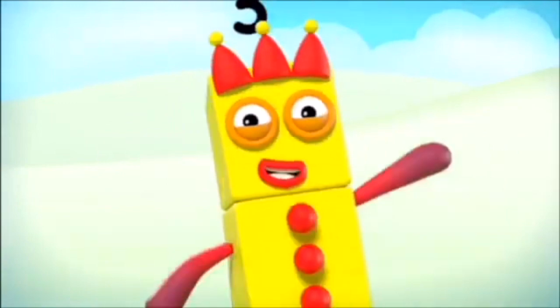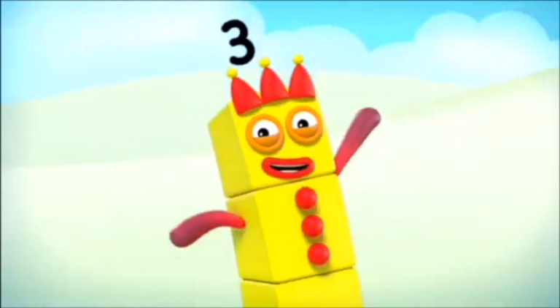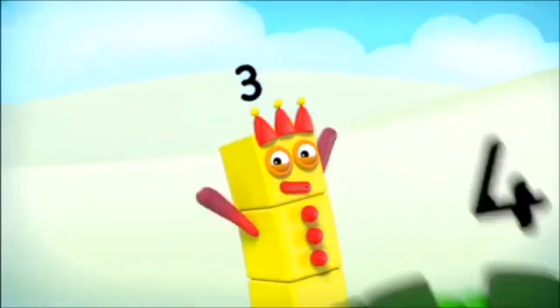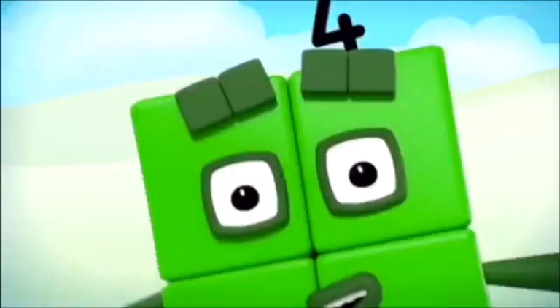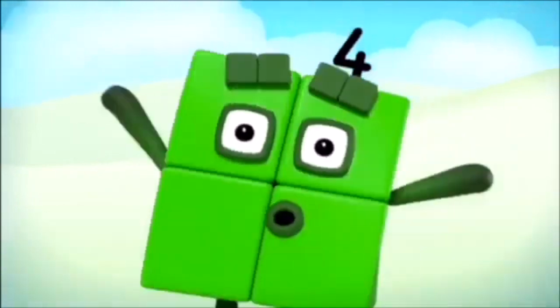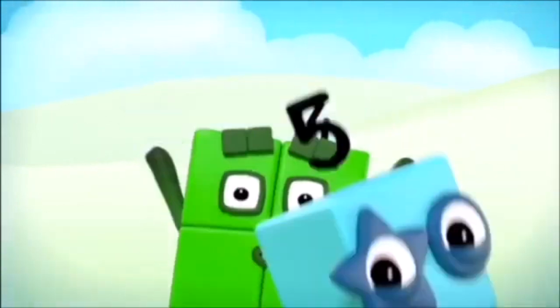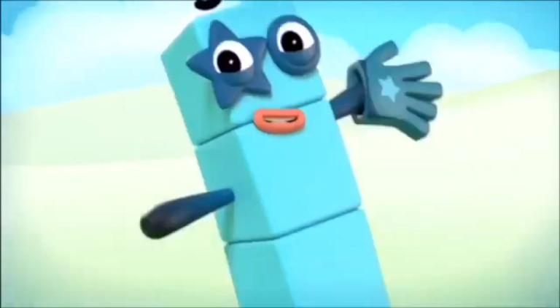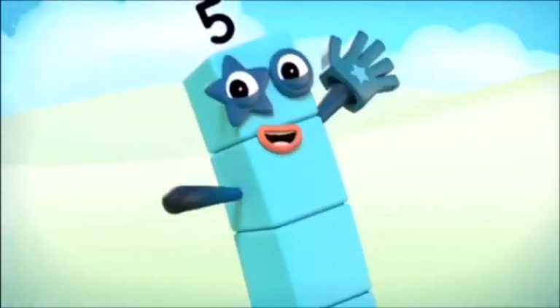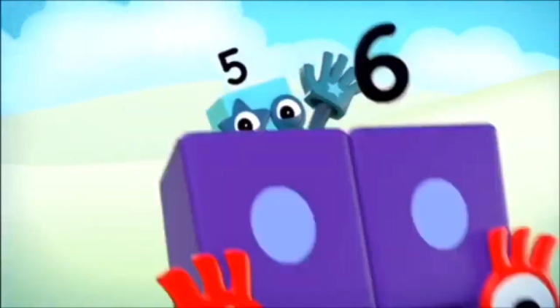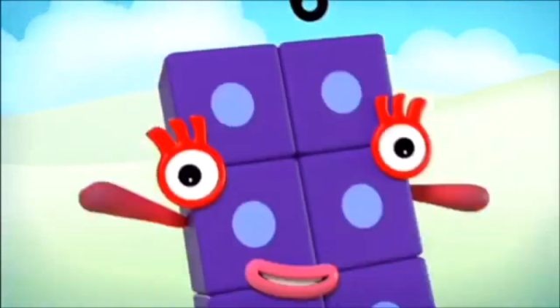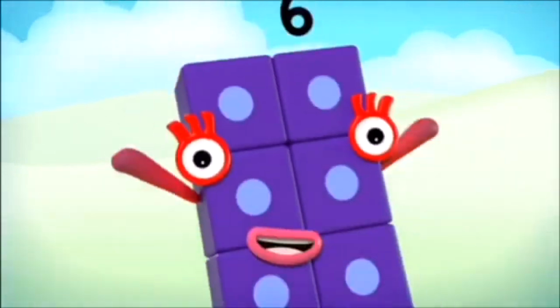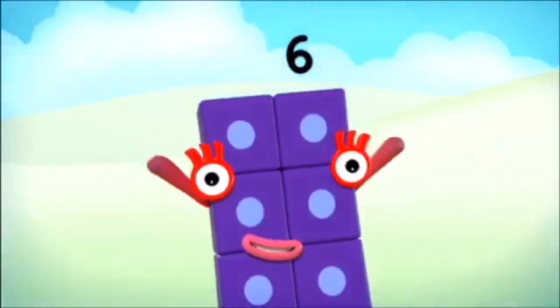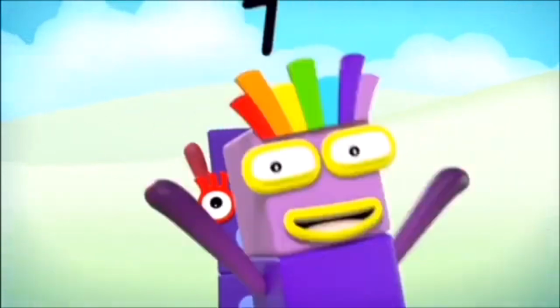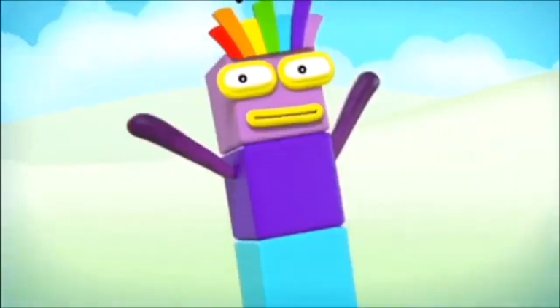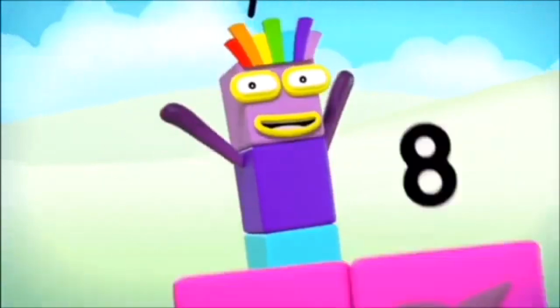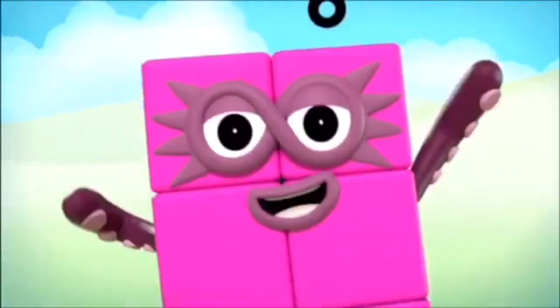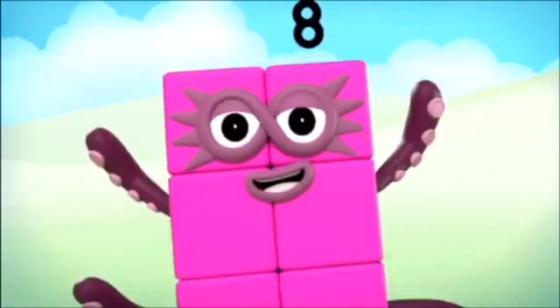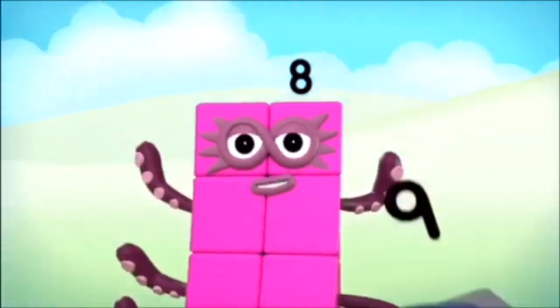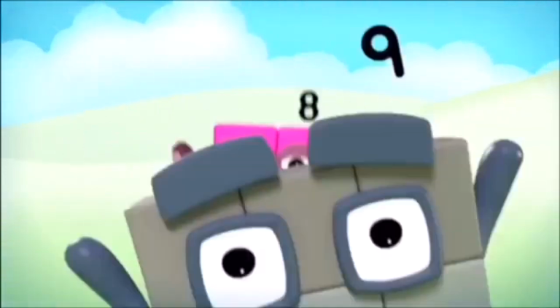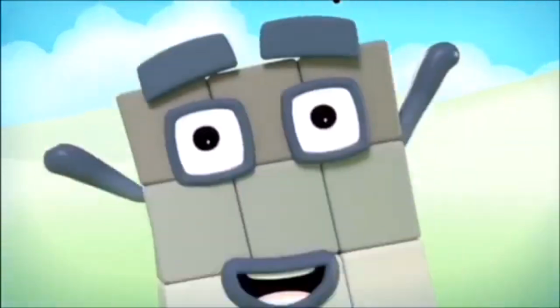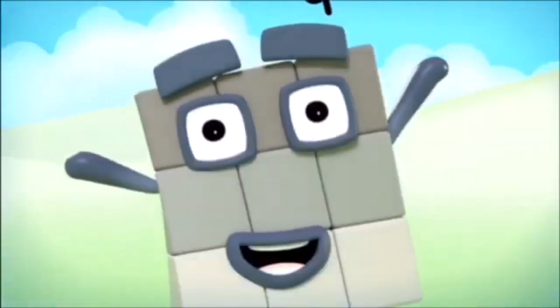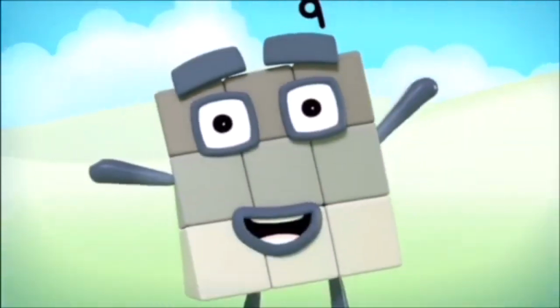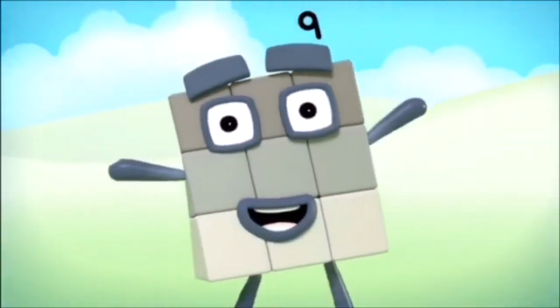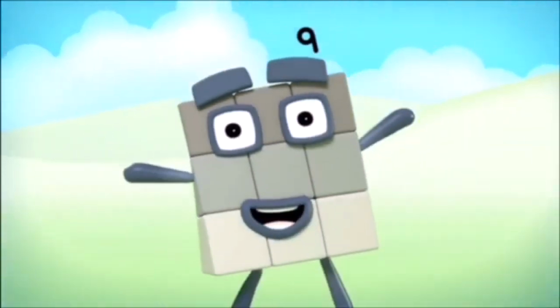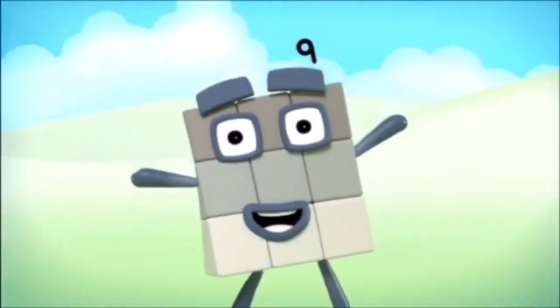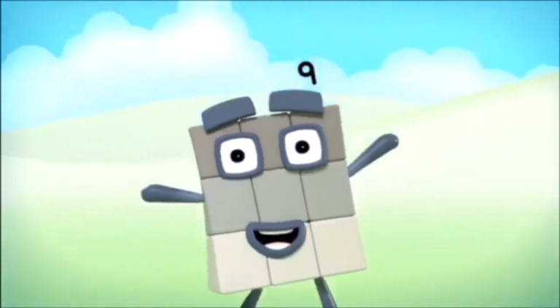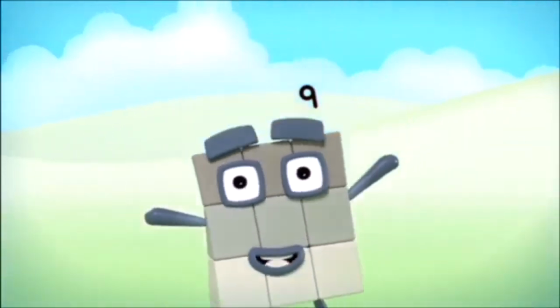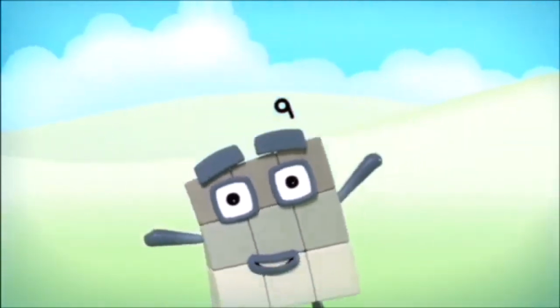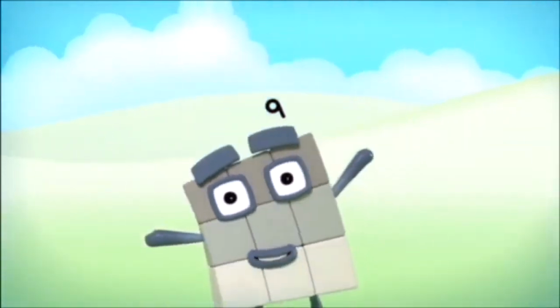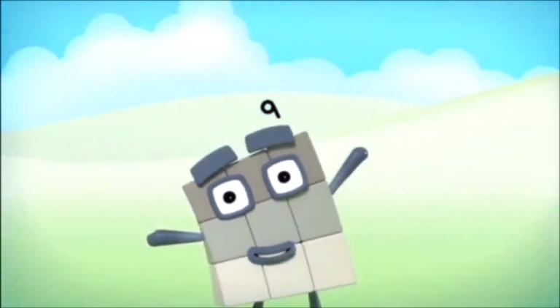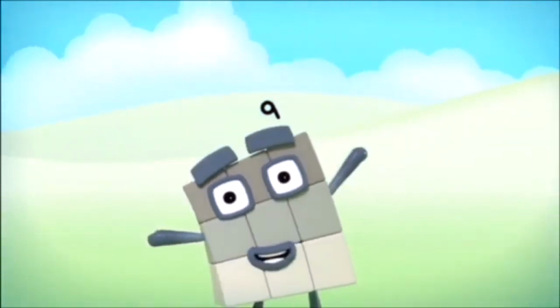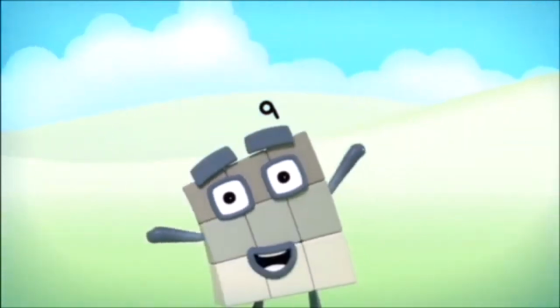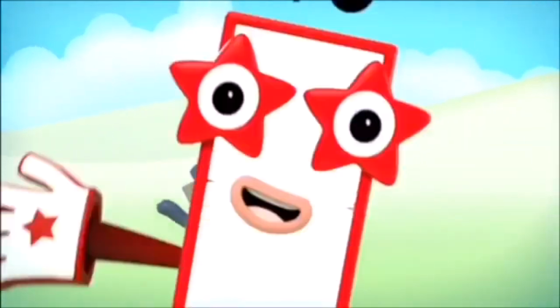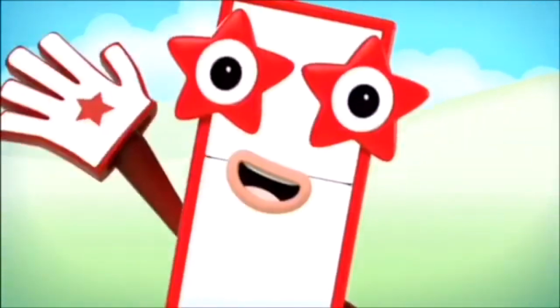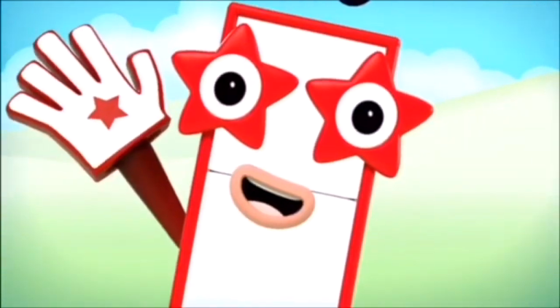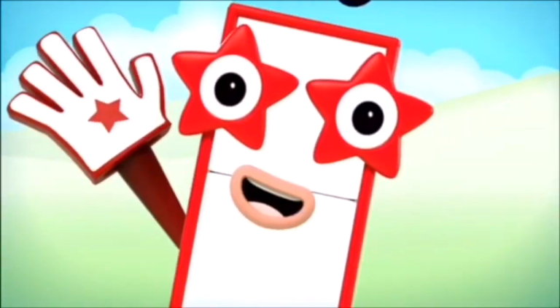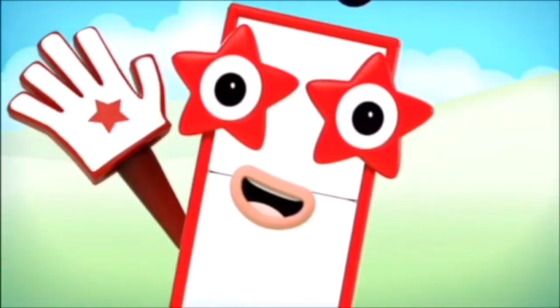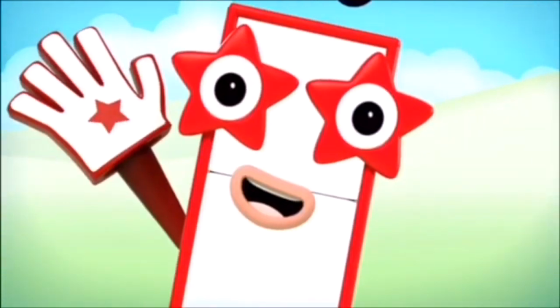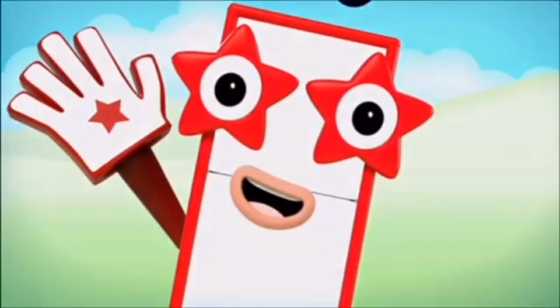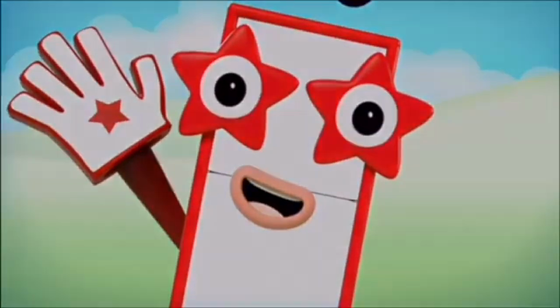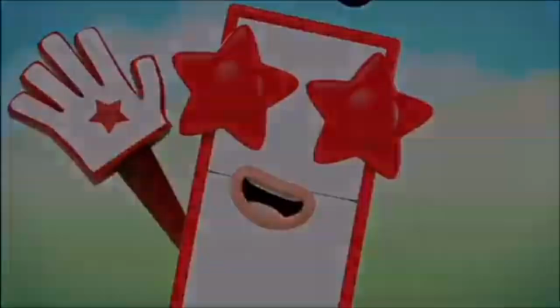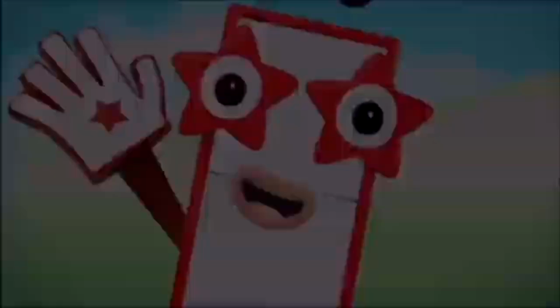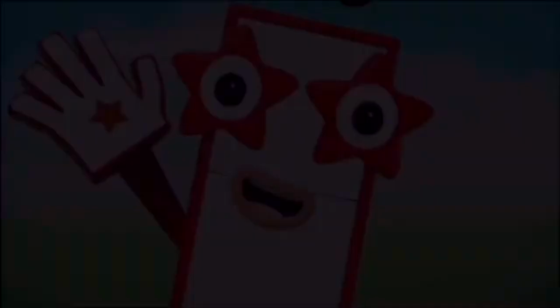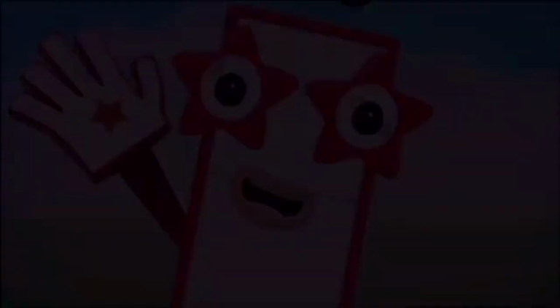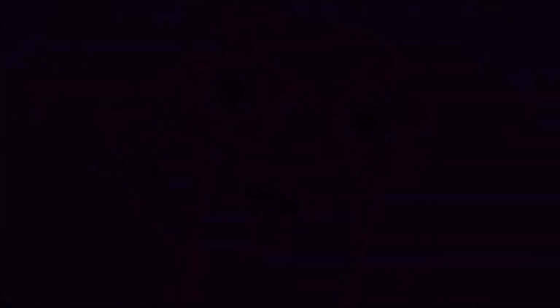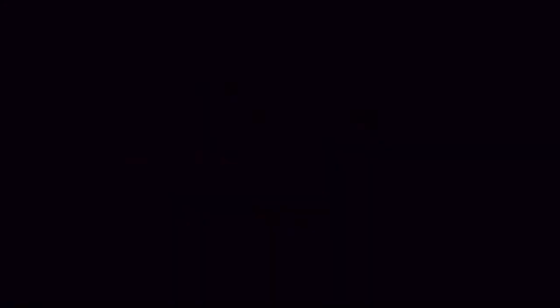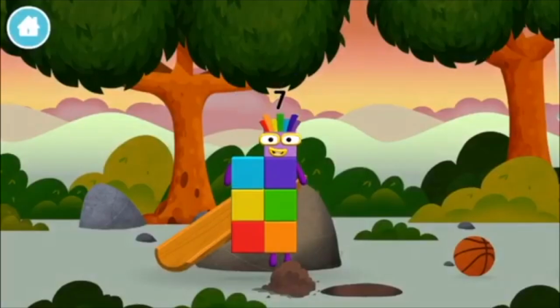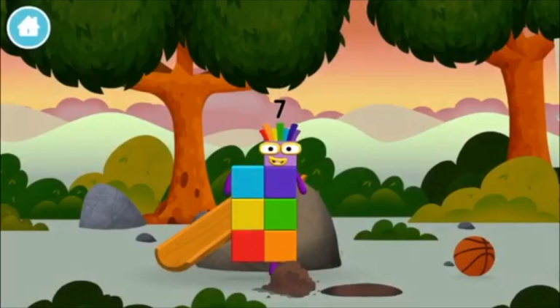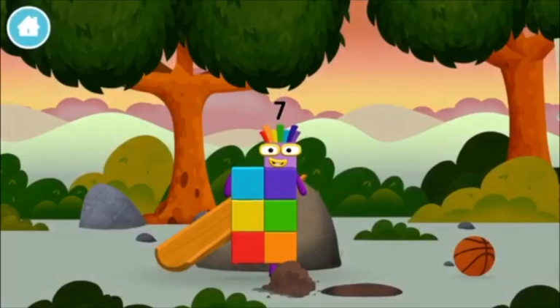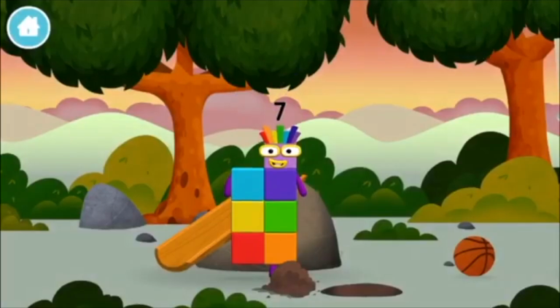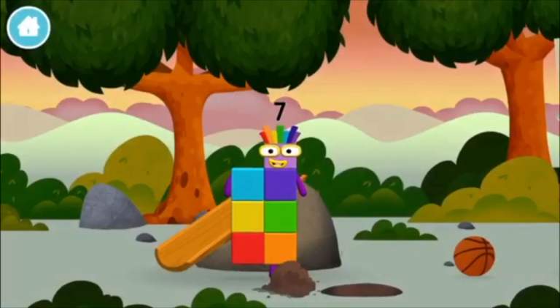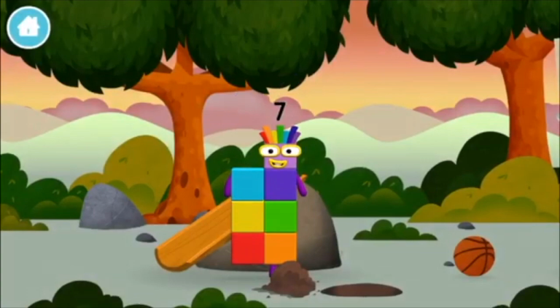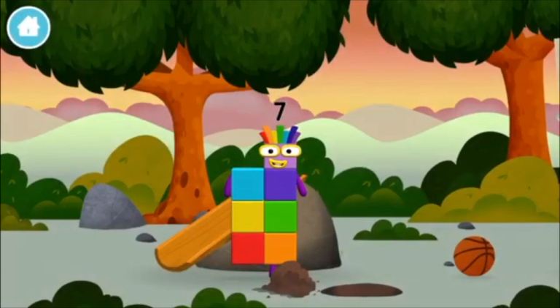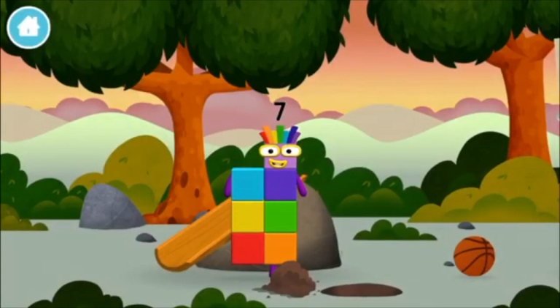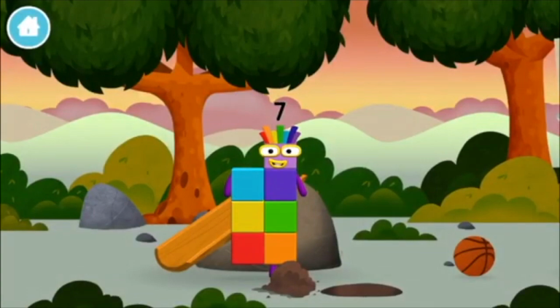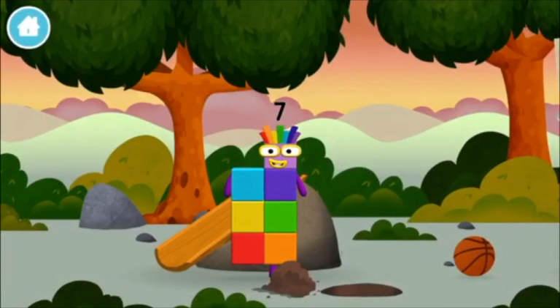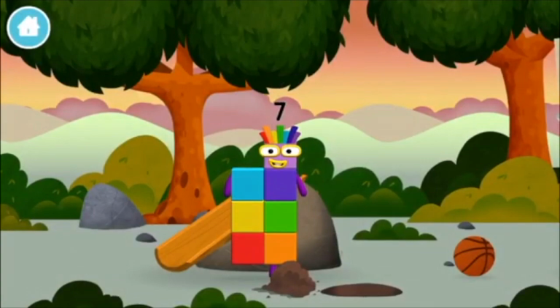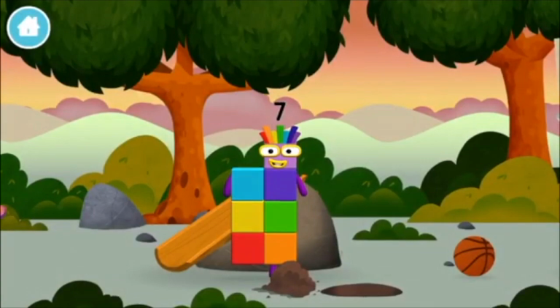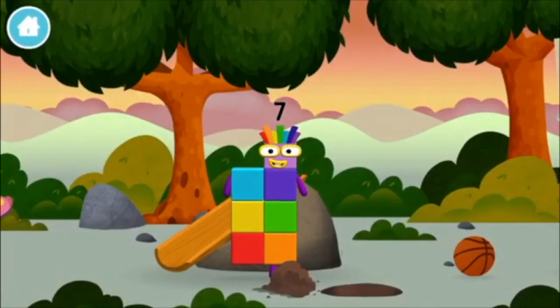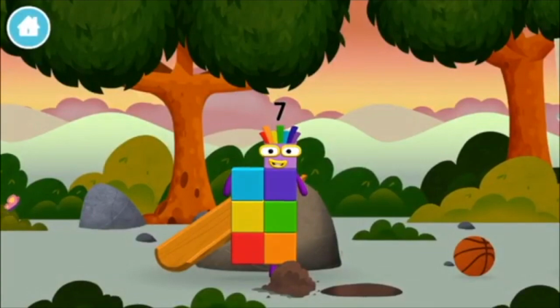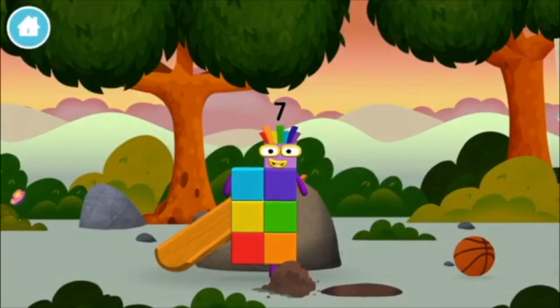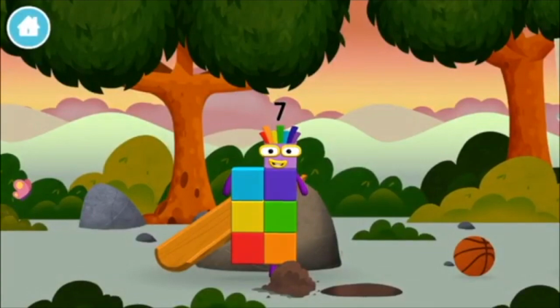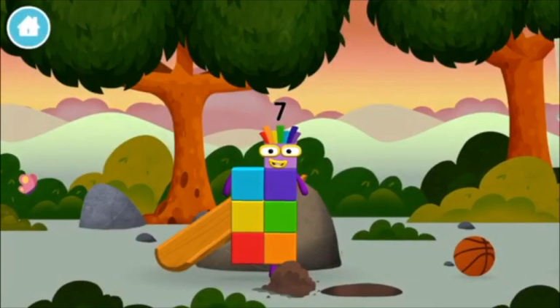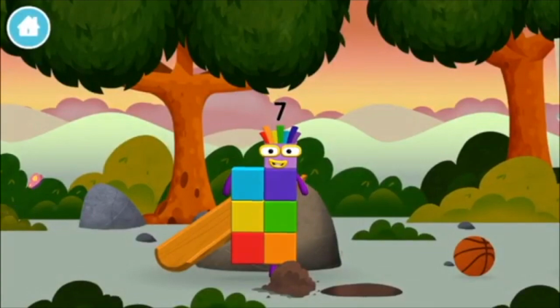One, two, three, four, five, six, seven, eight, nine, ten — you made a new number block!